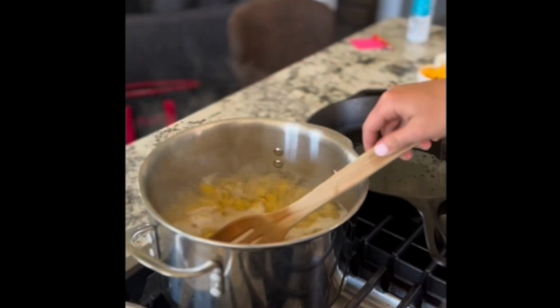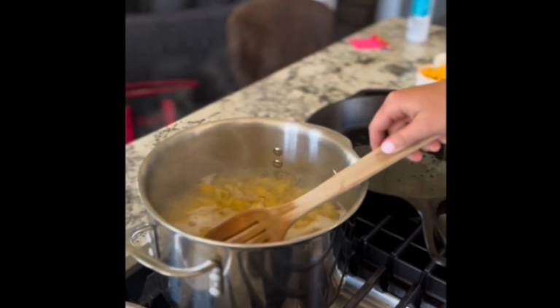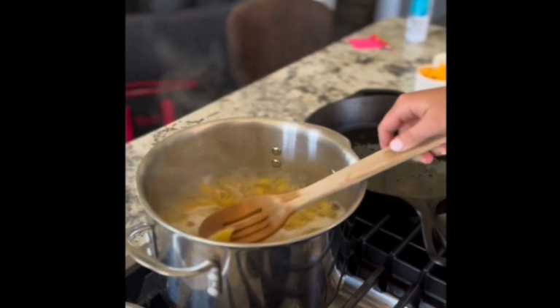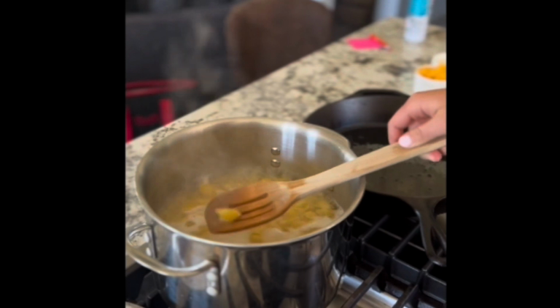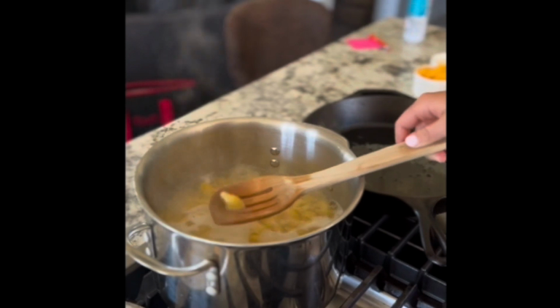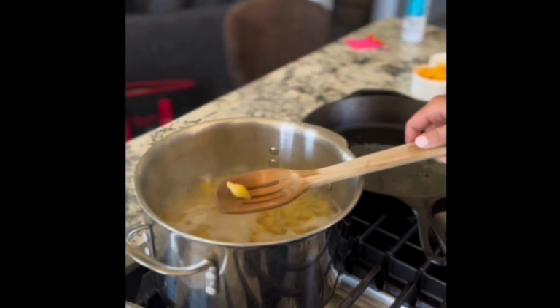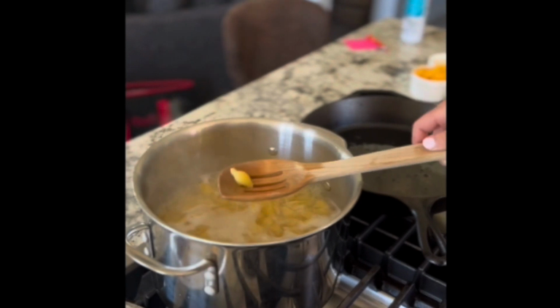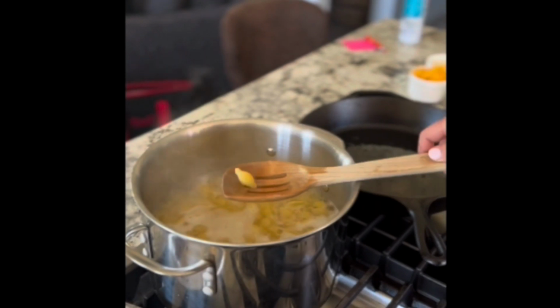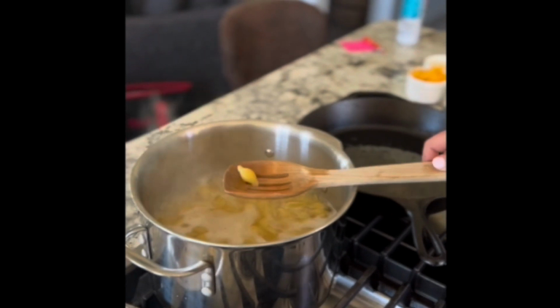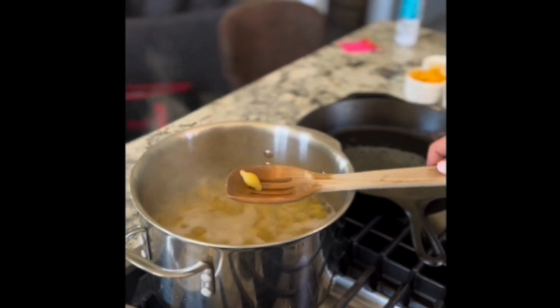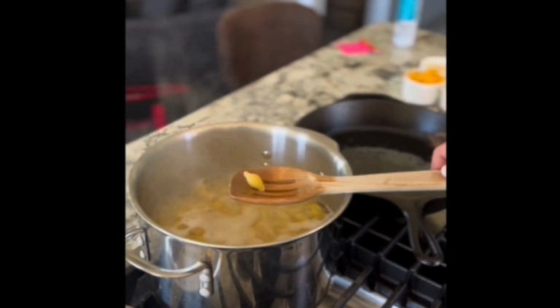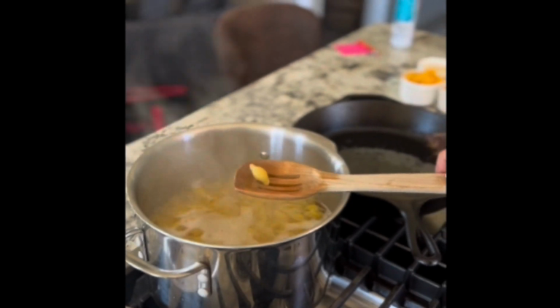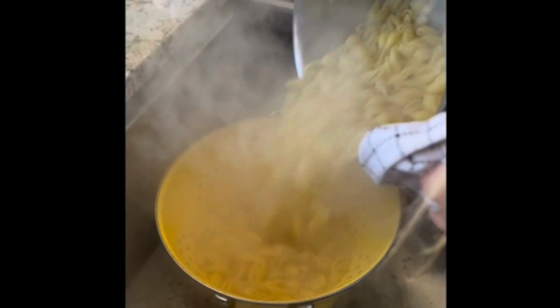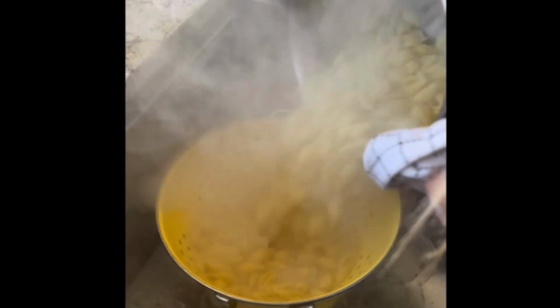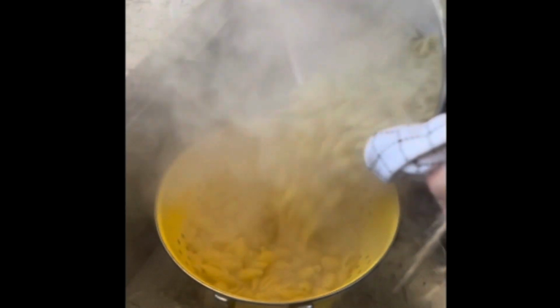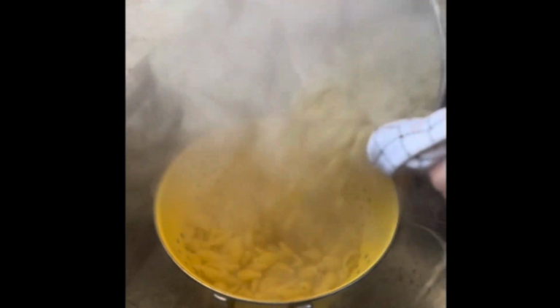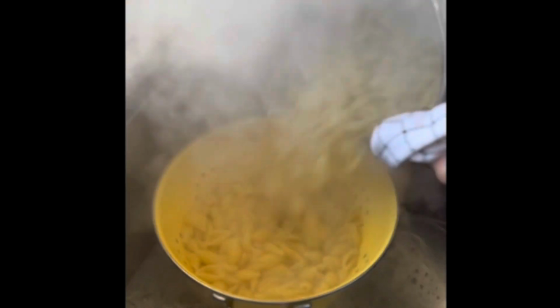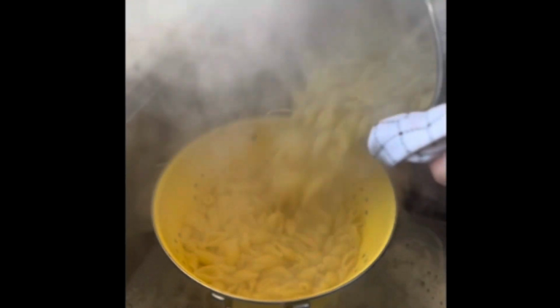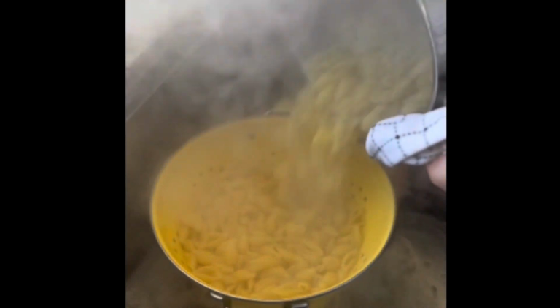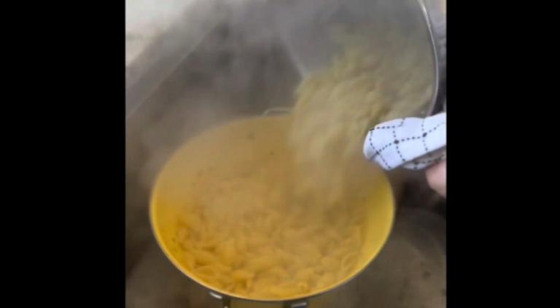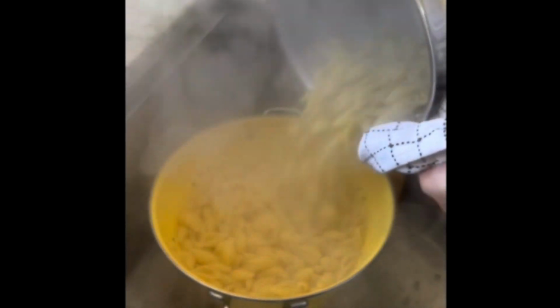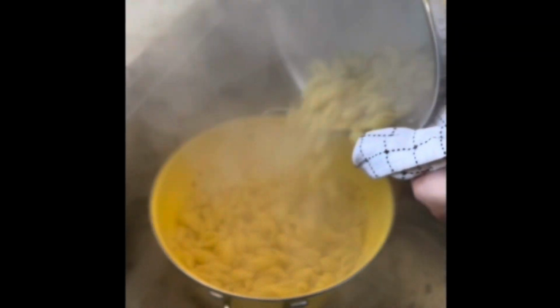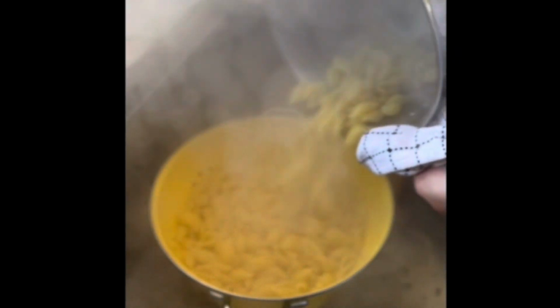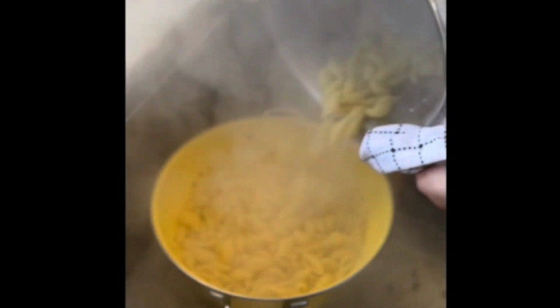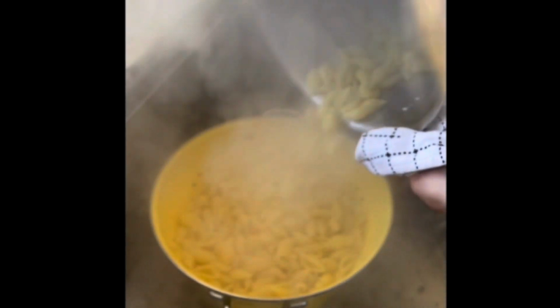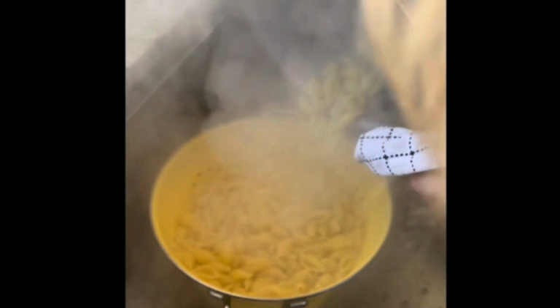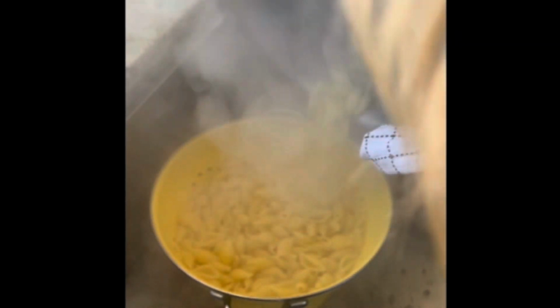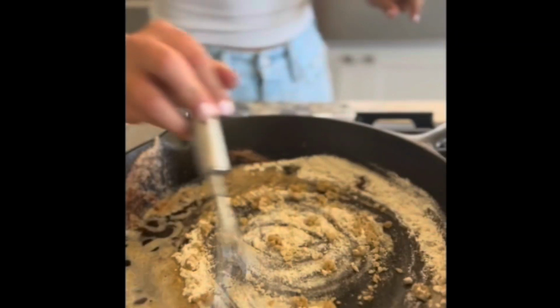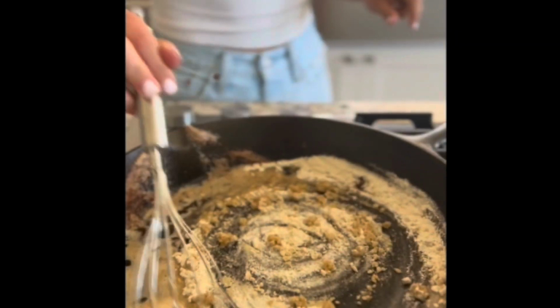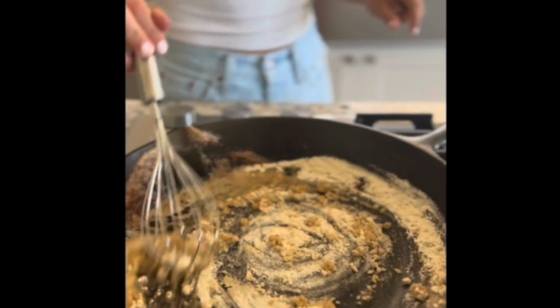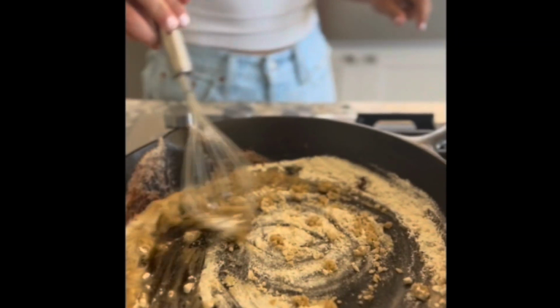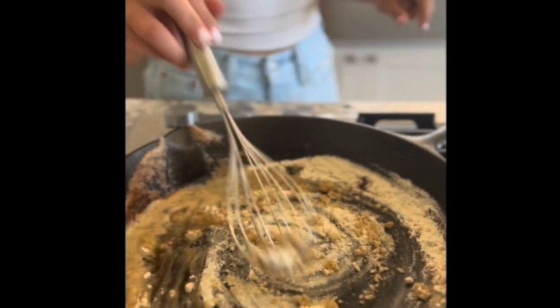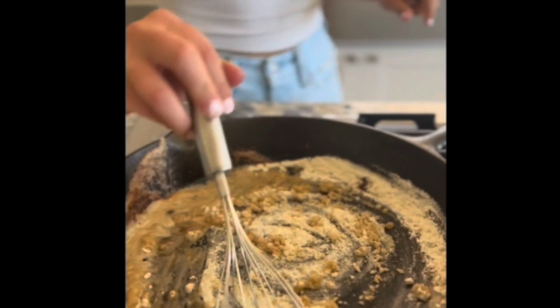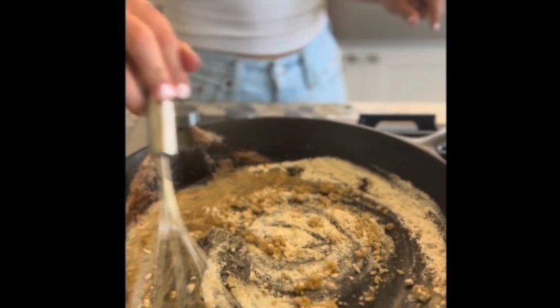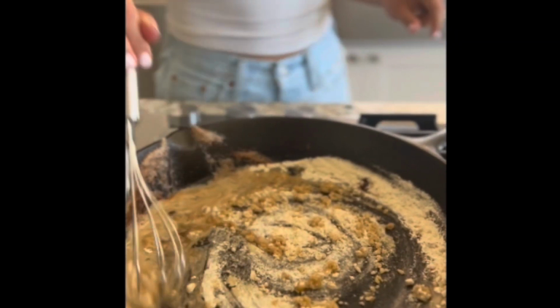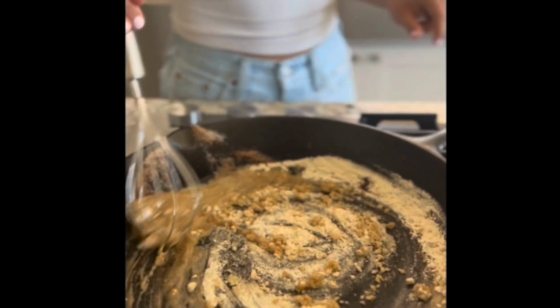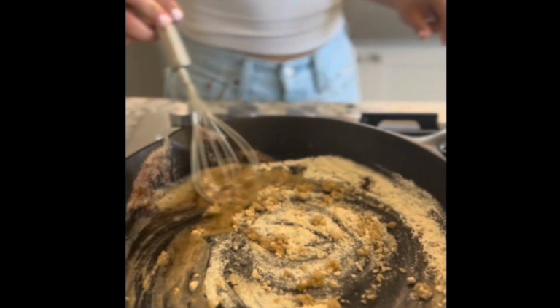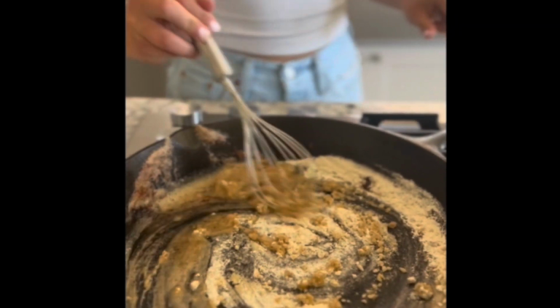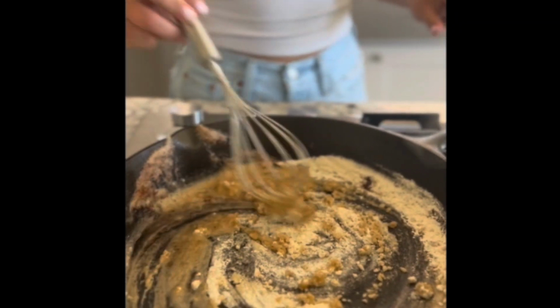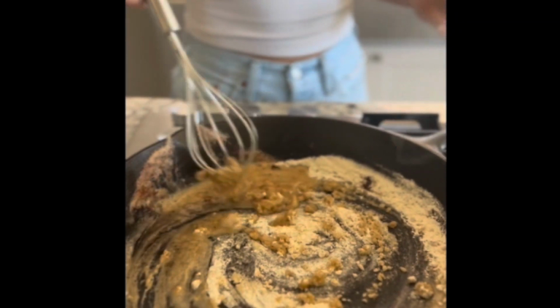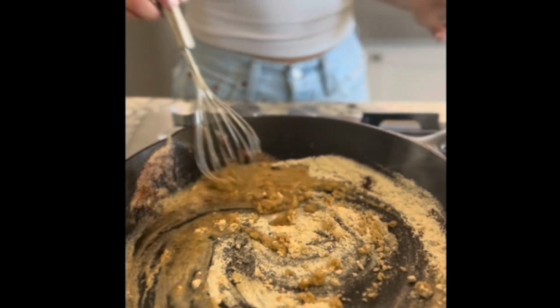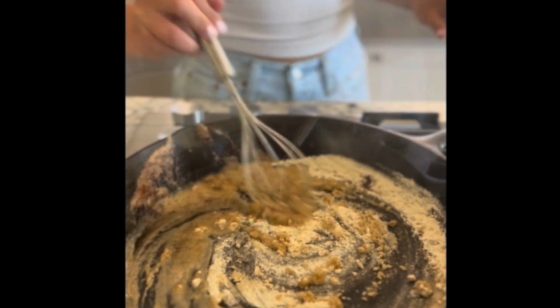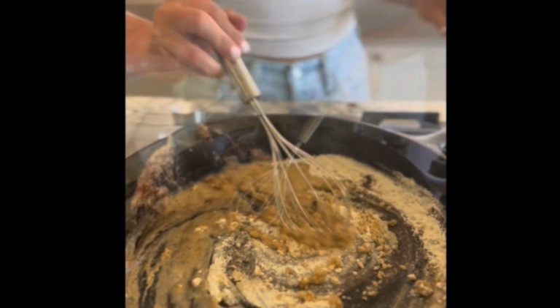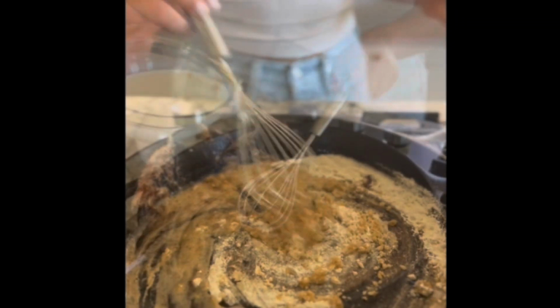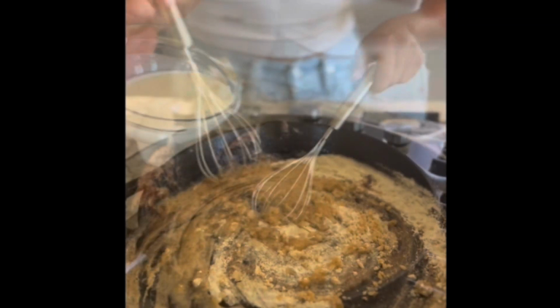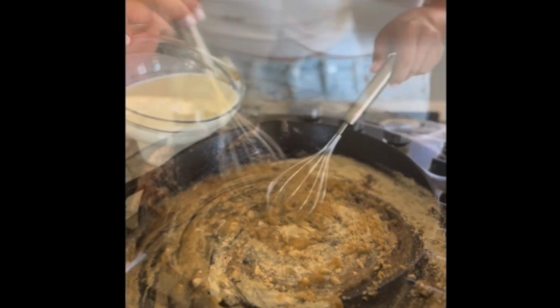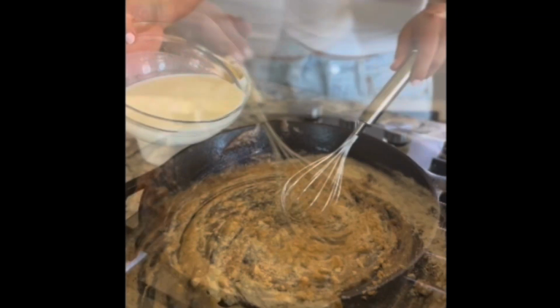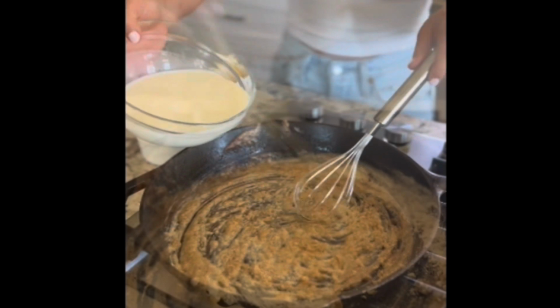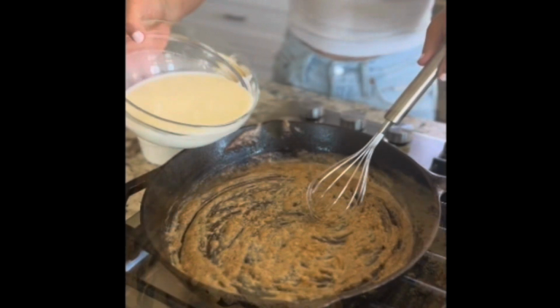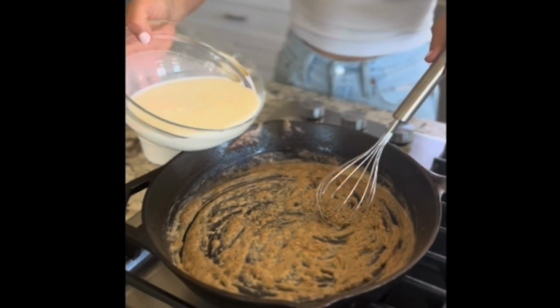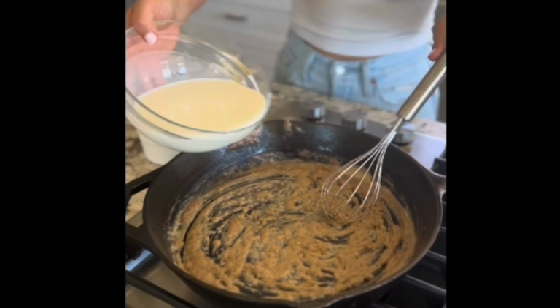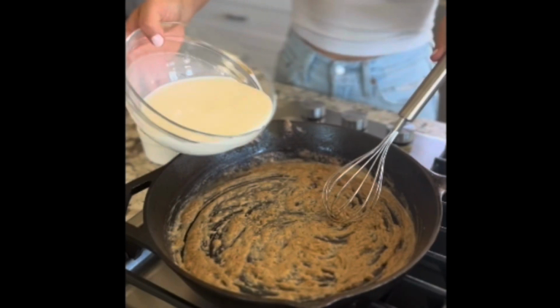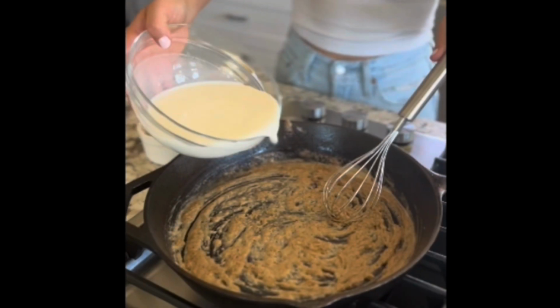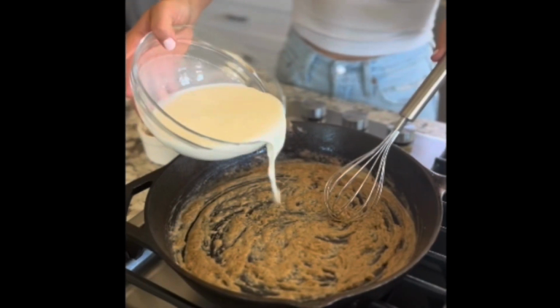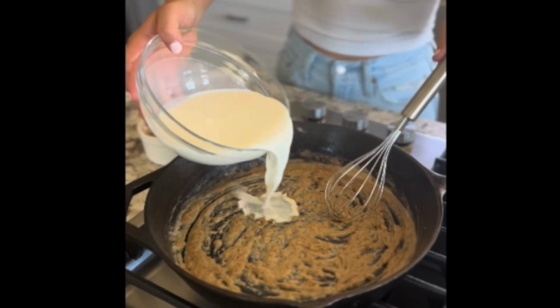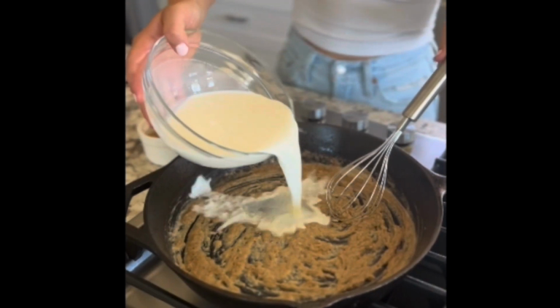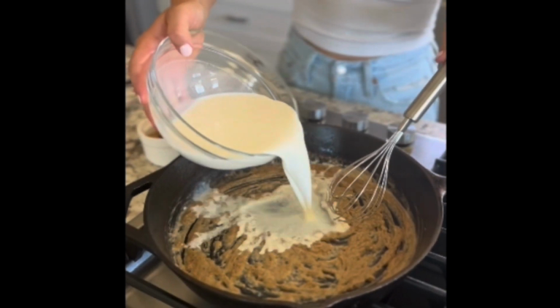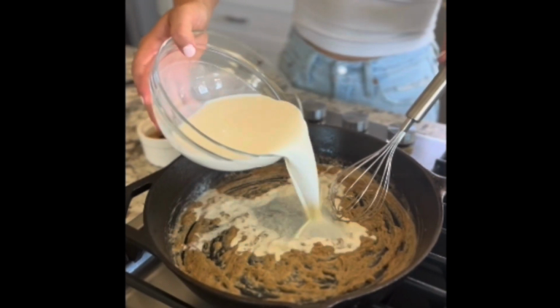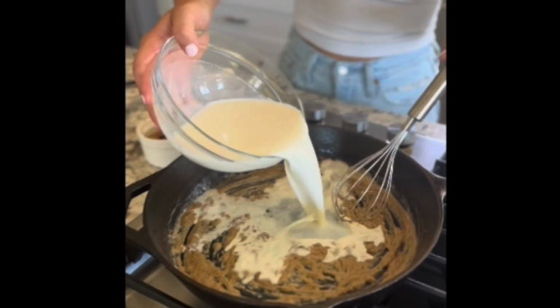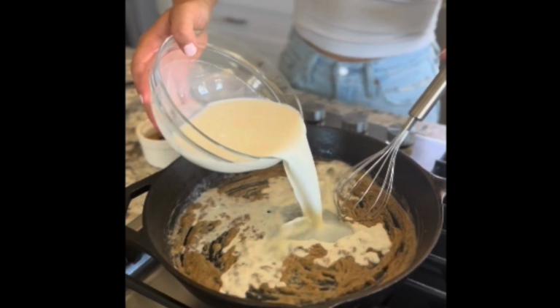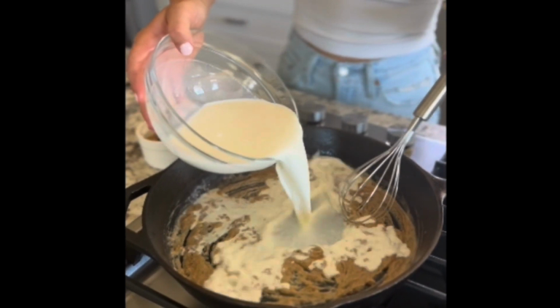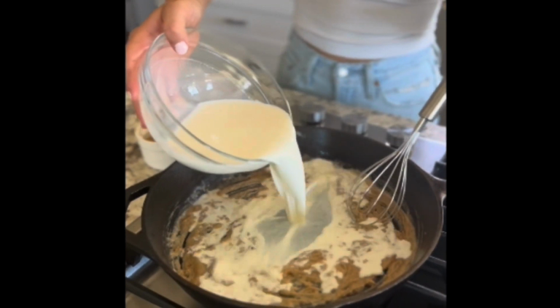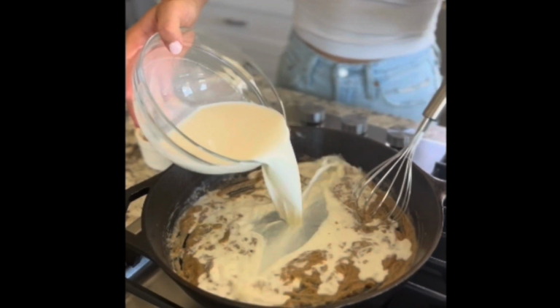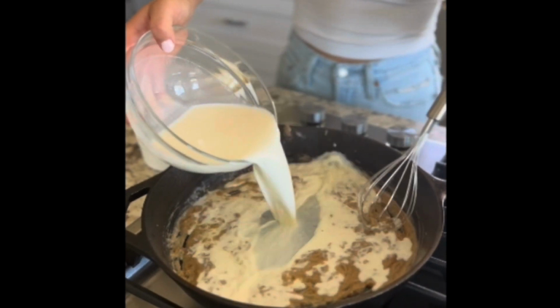For your pasta, just follow the directions on the box. Onto the sauce — here we are whisking our flour and bacon fat, then we're going to add our milk.